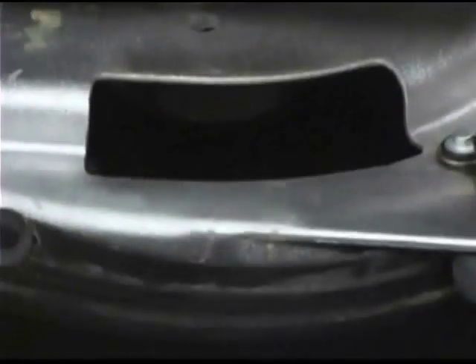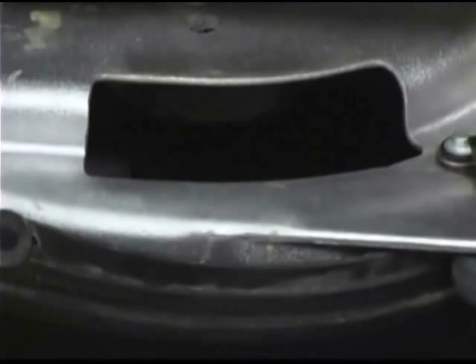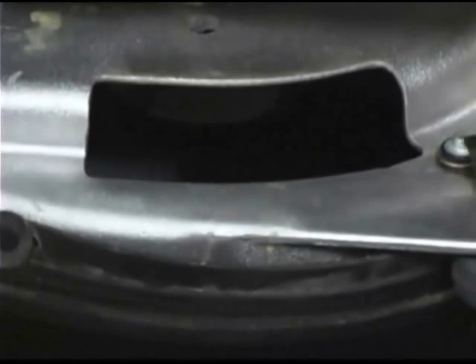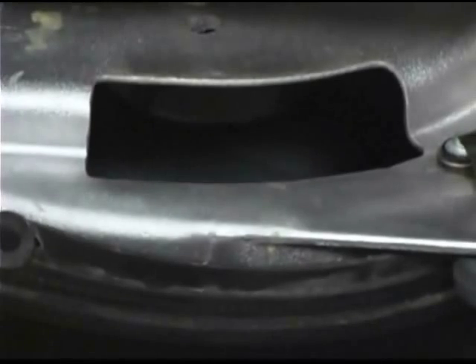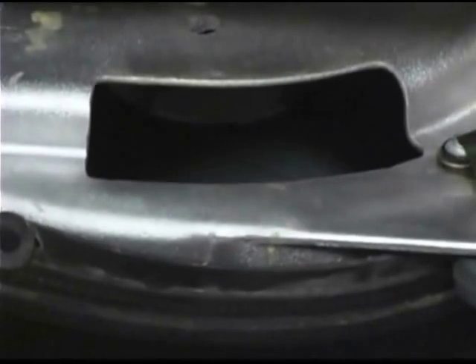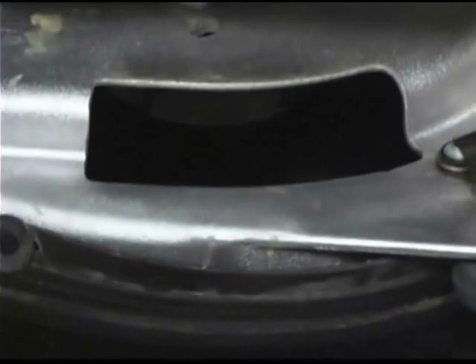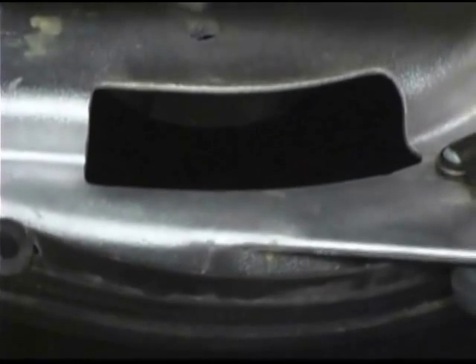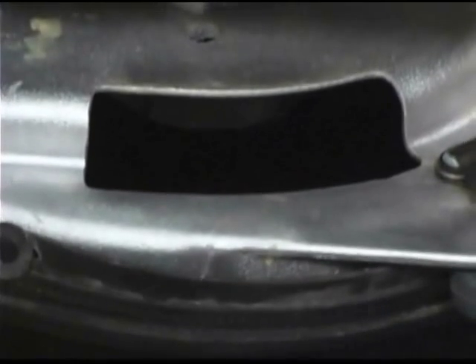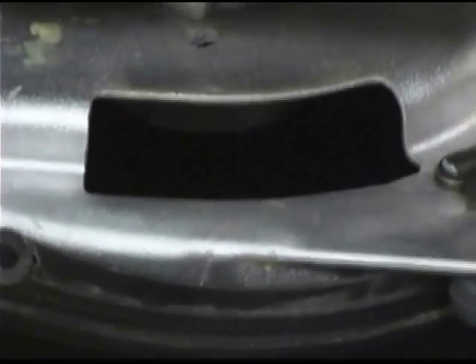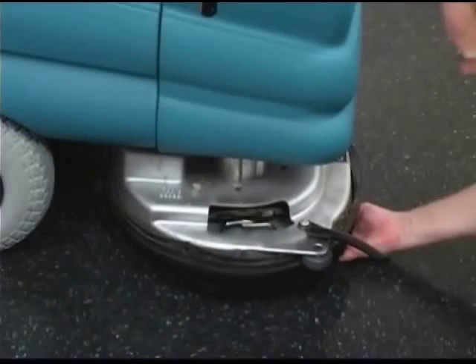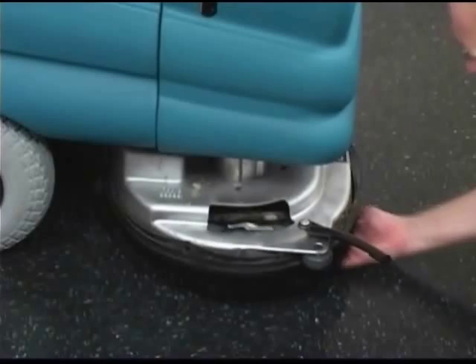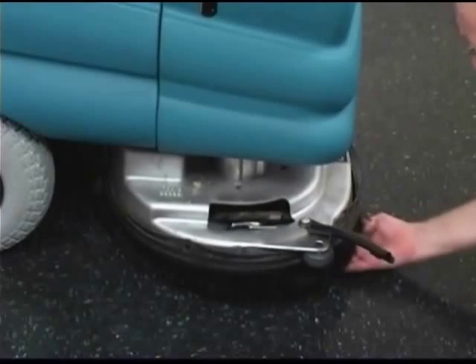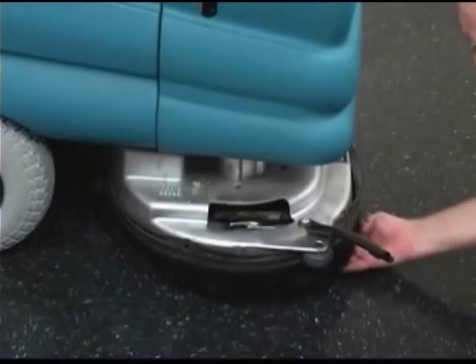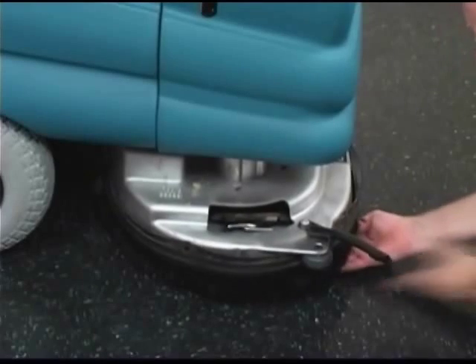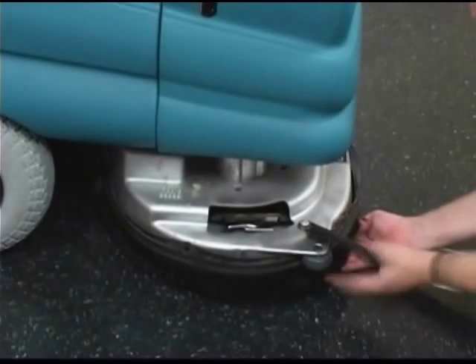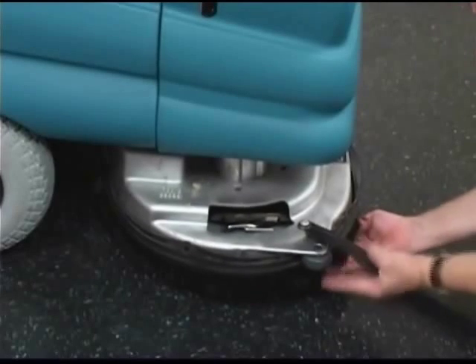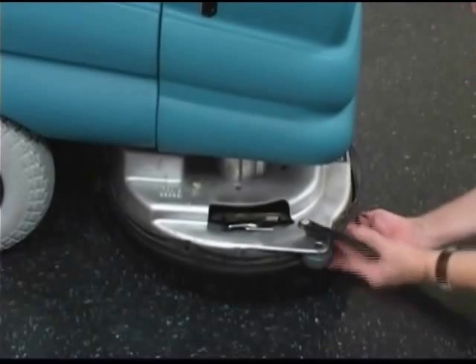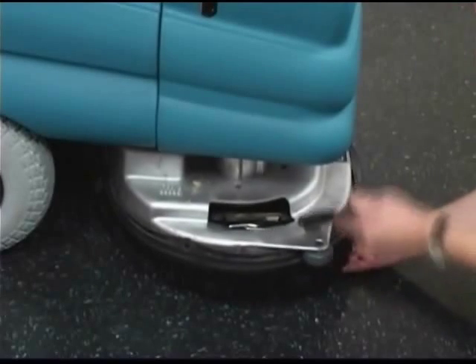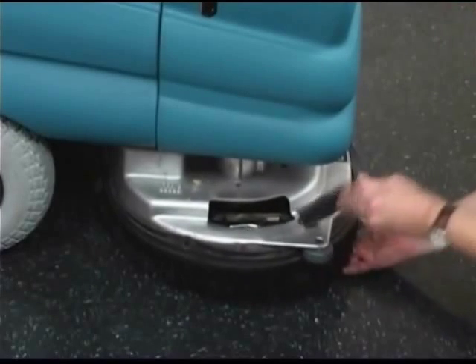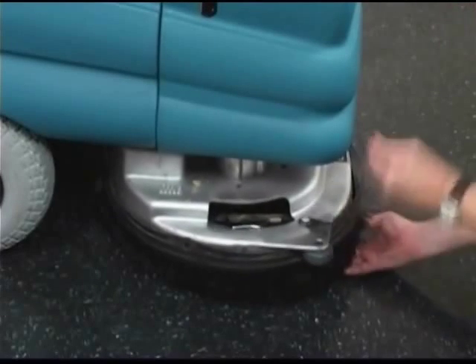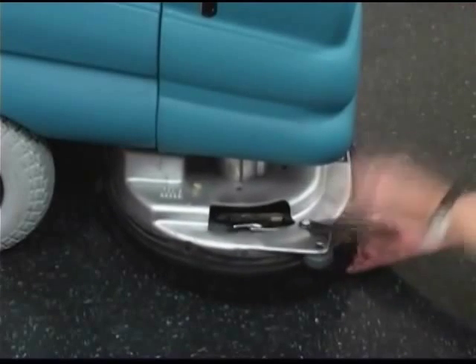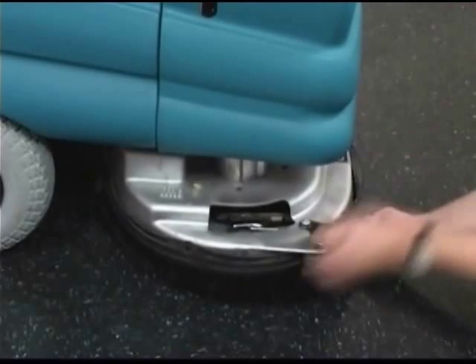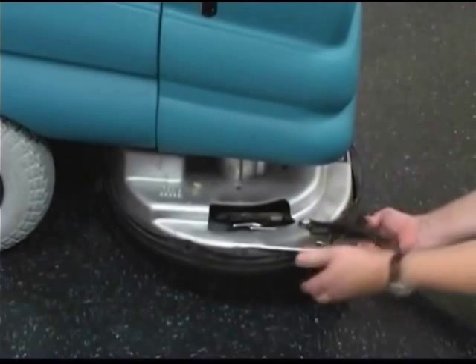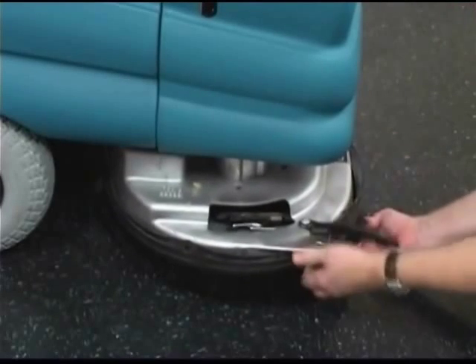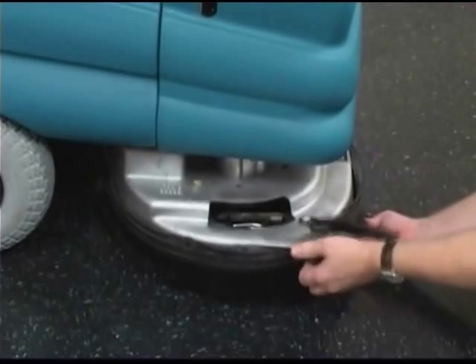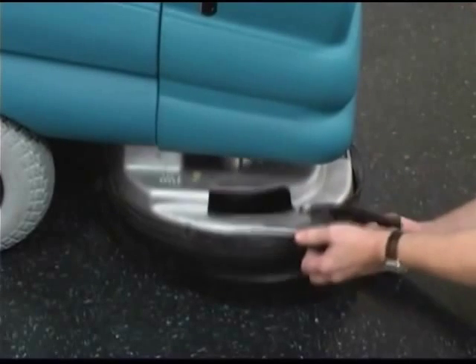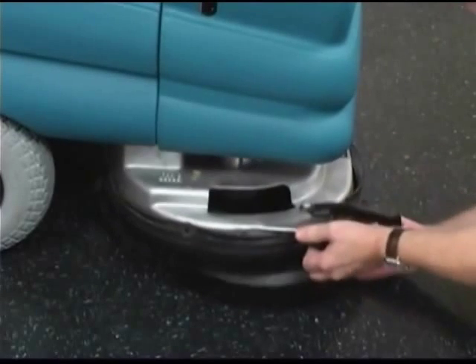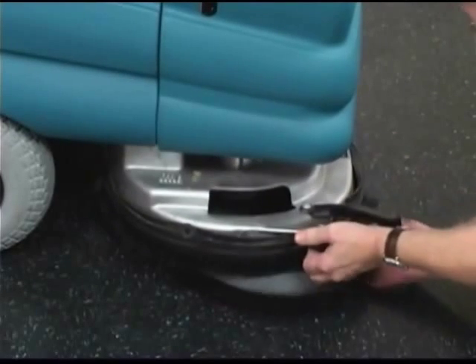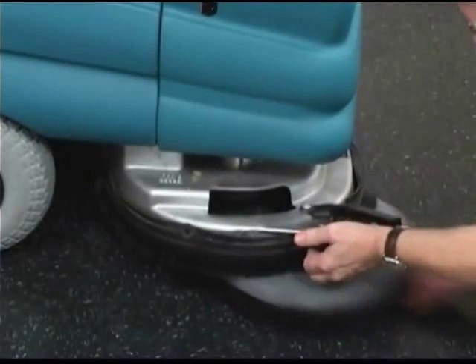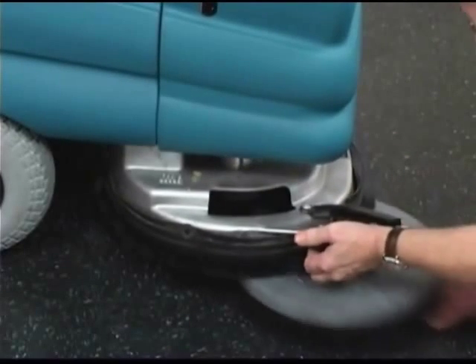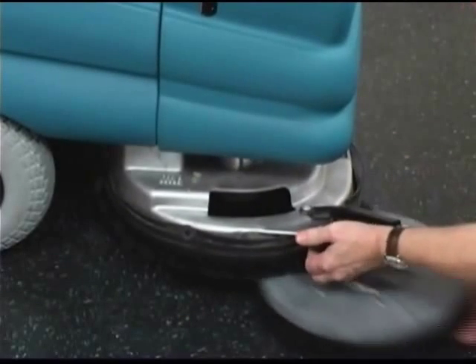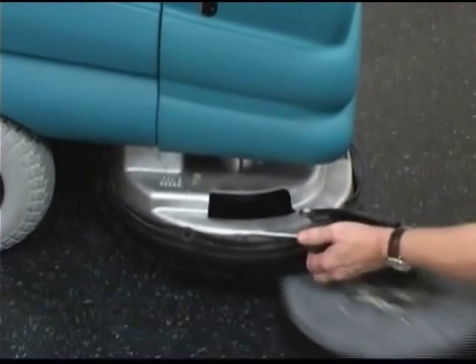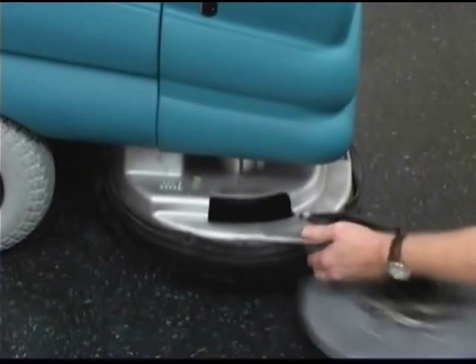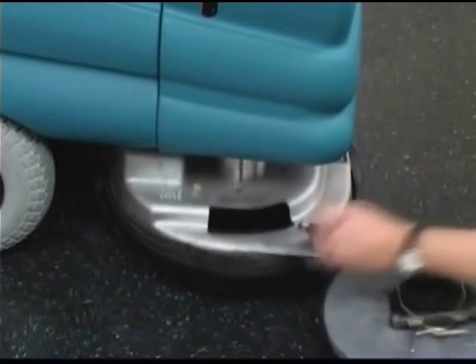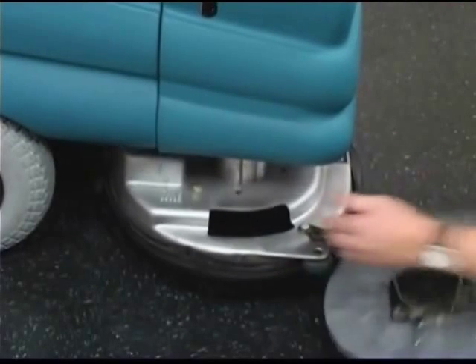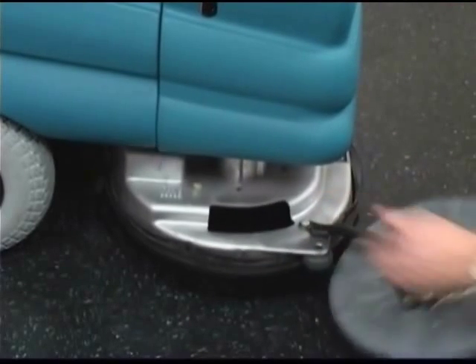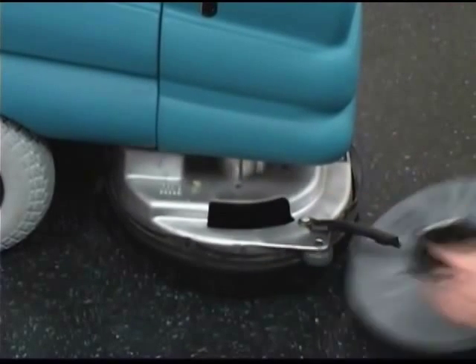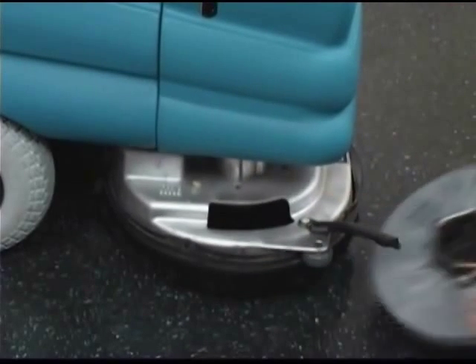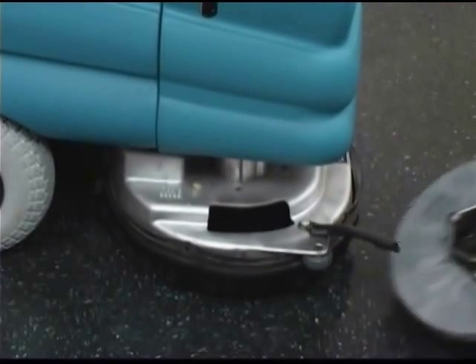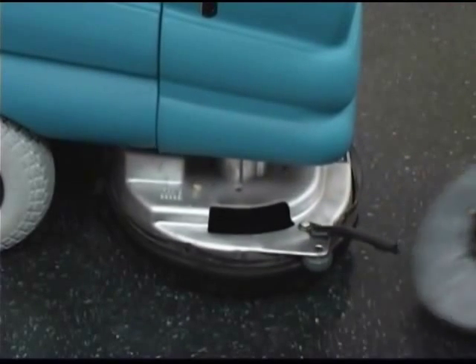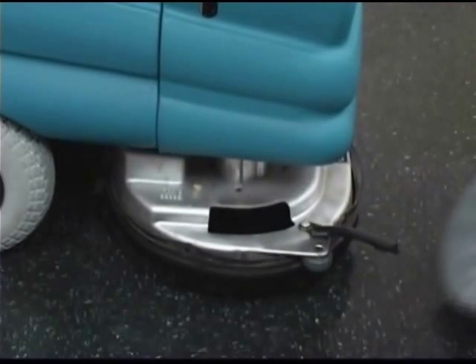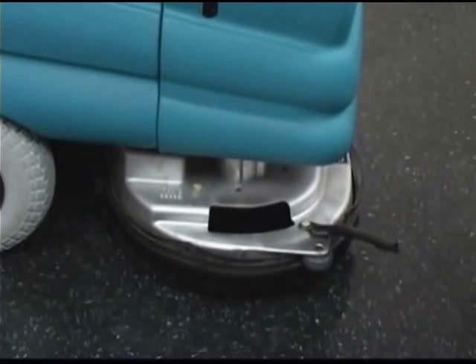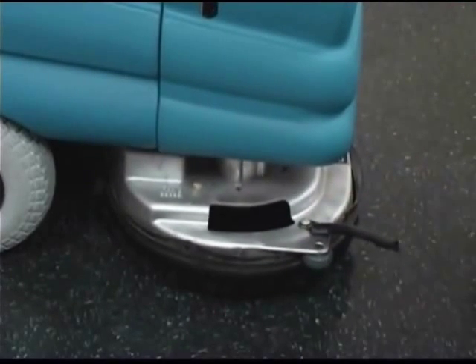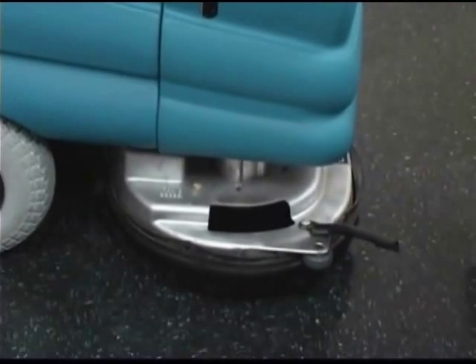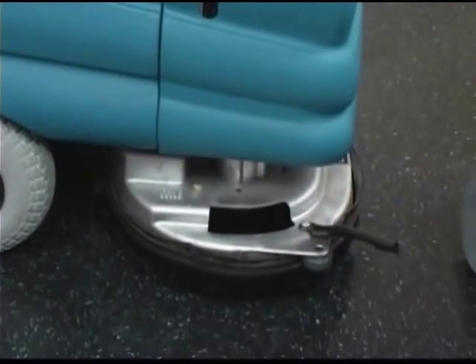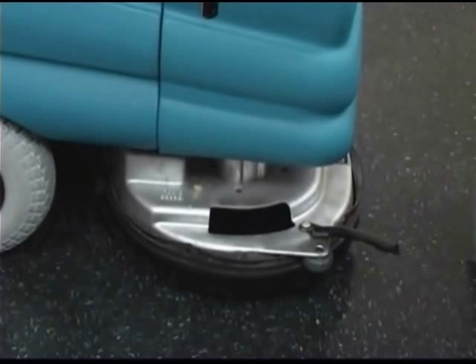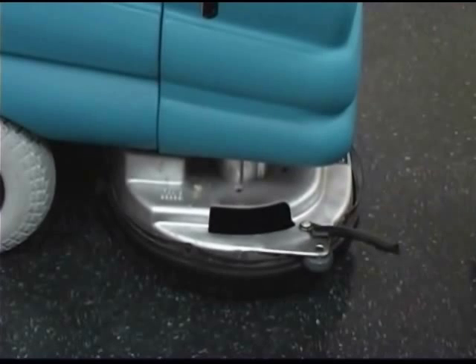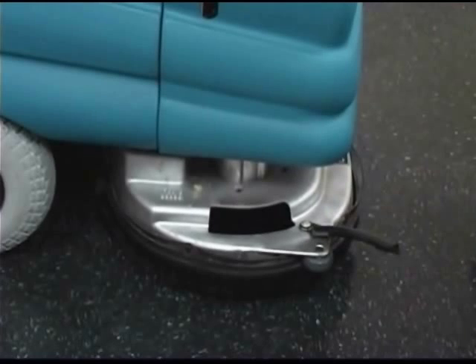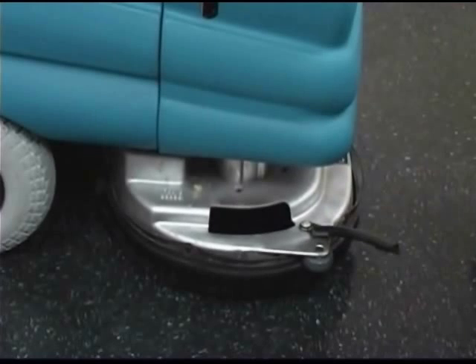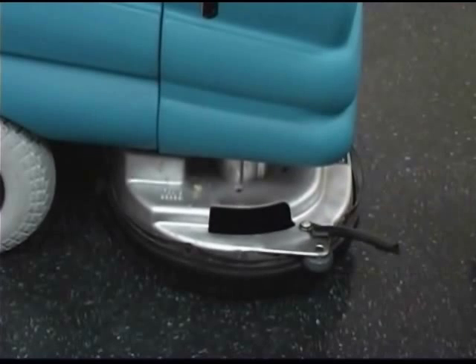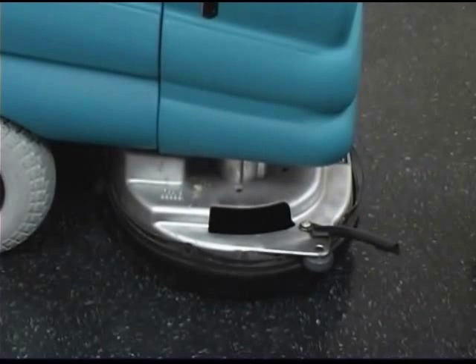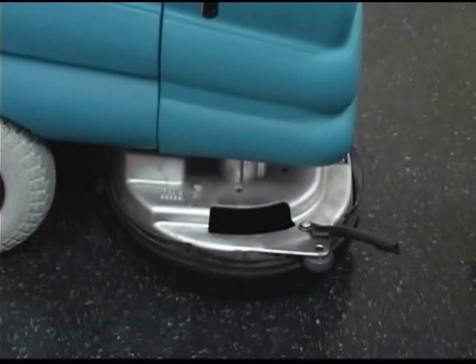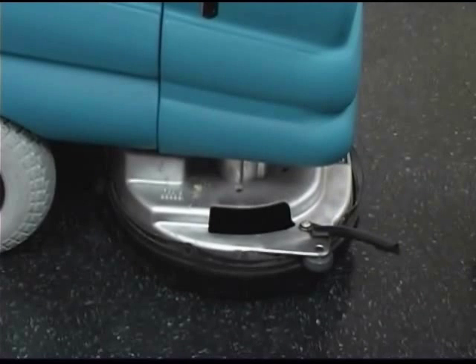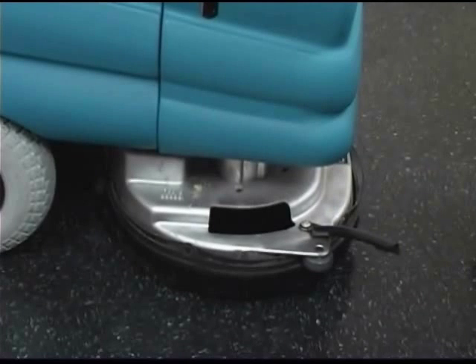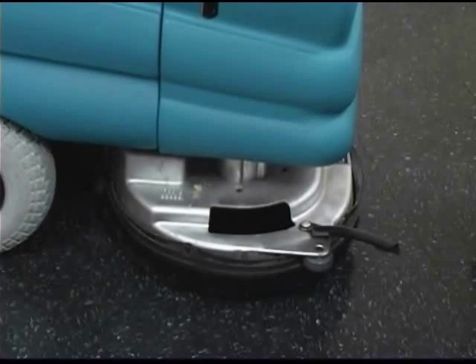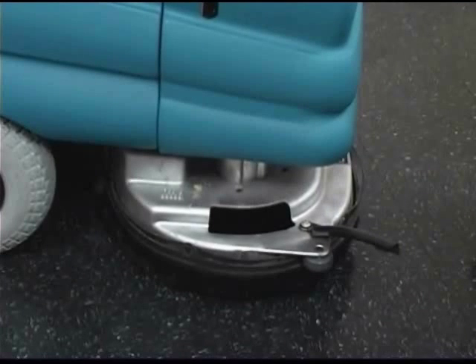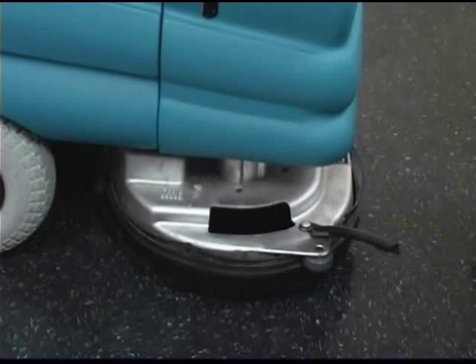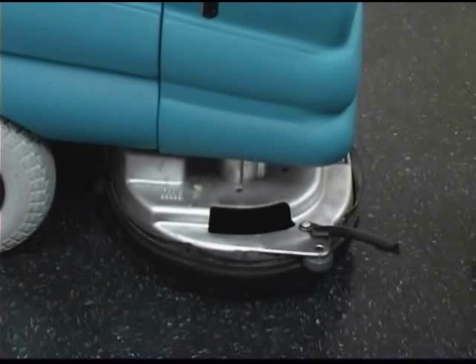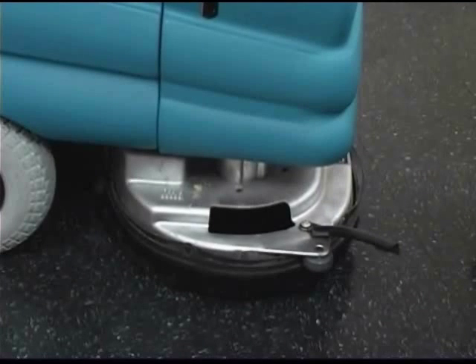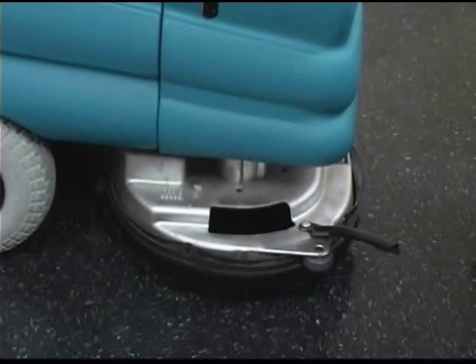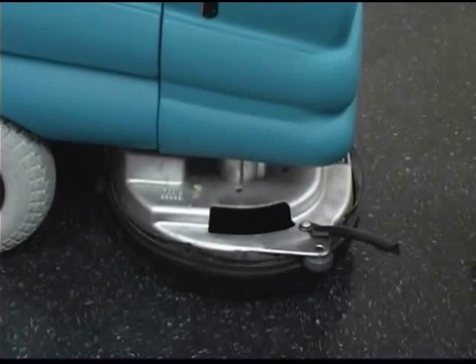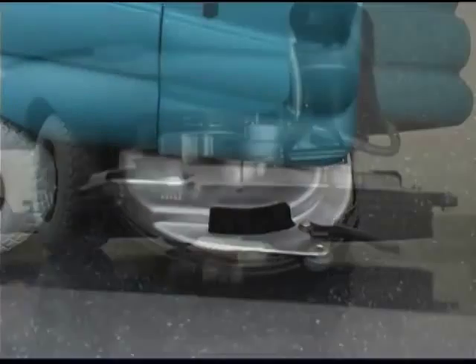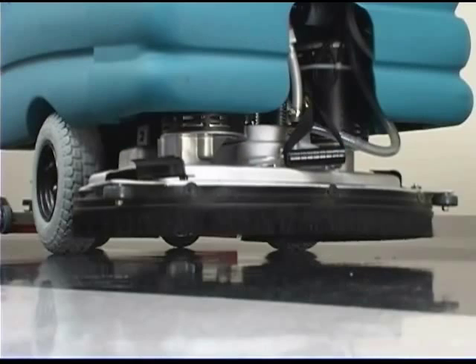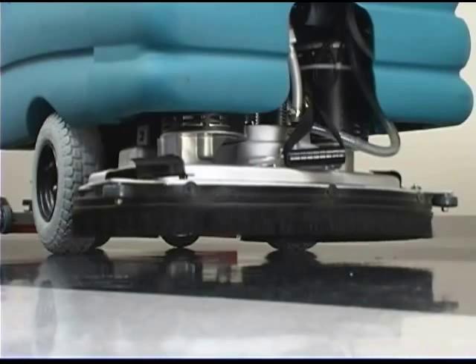Press the spring clip together with your thumb and index finger. The brush will drop off the drive hub. Pull the brush out from under the scrub head.